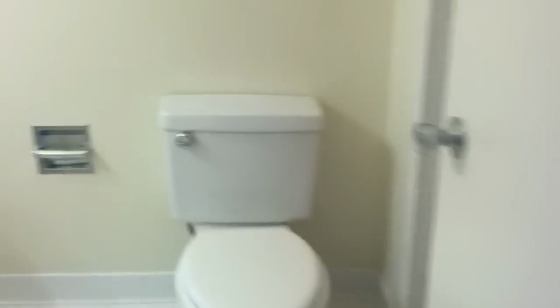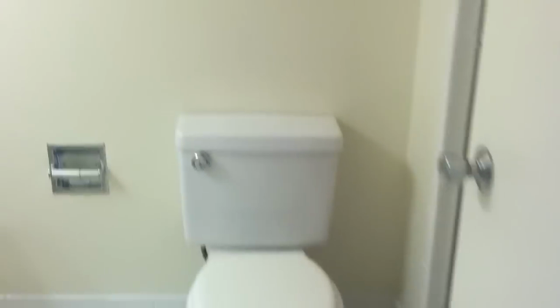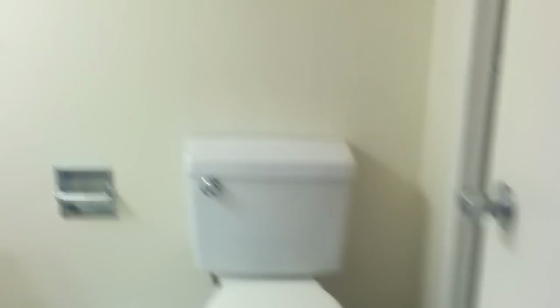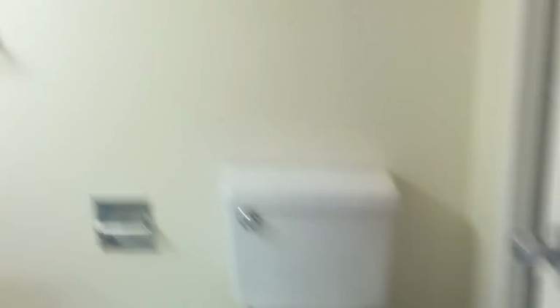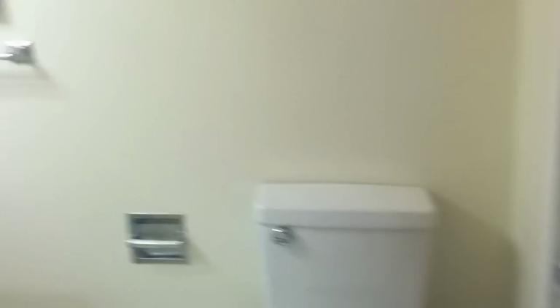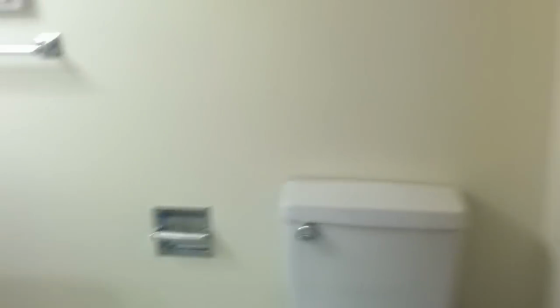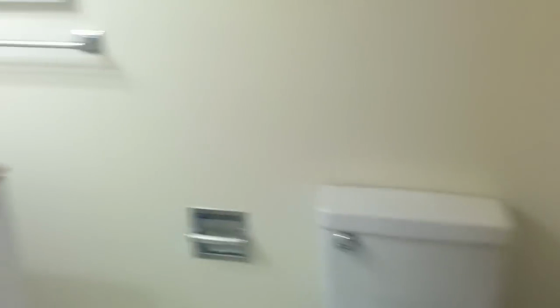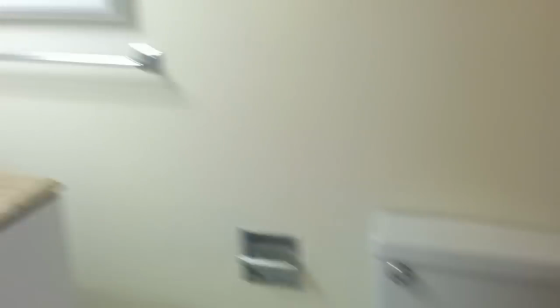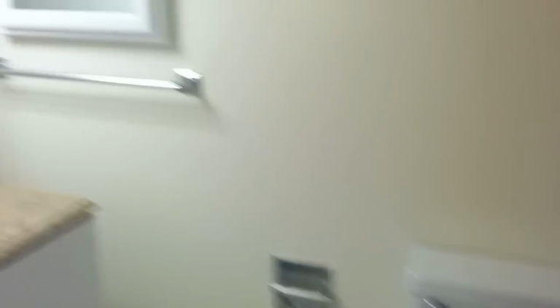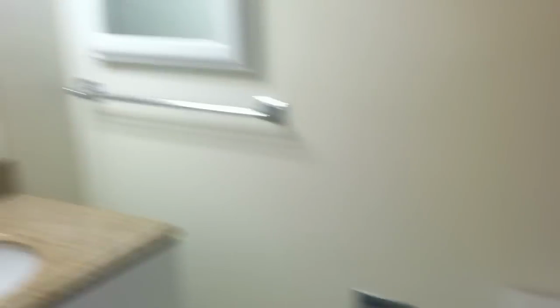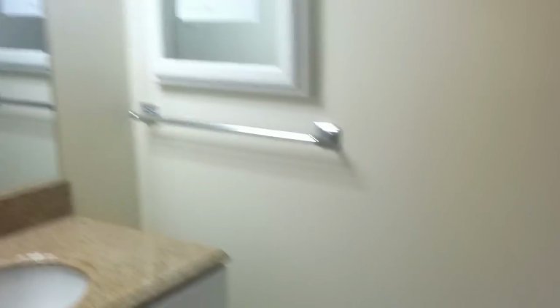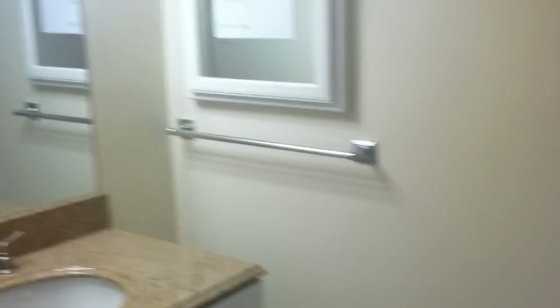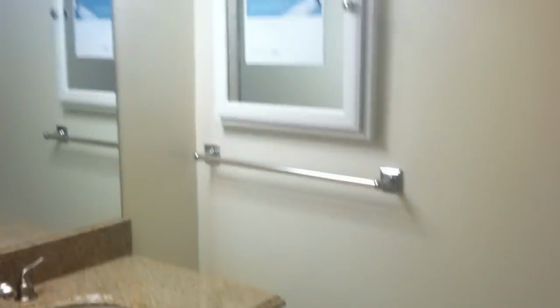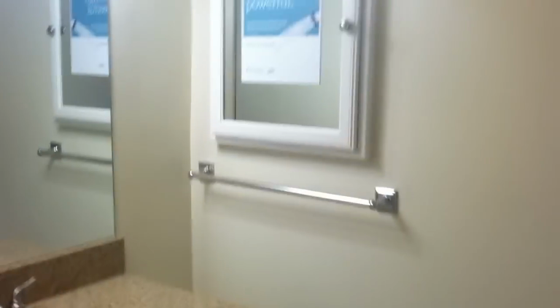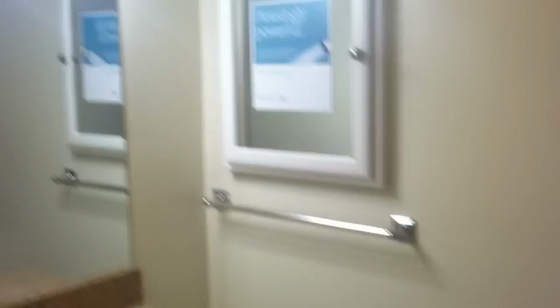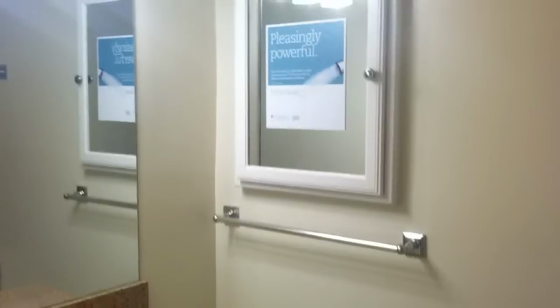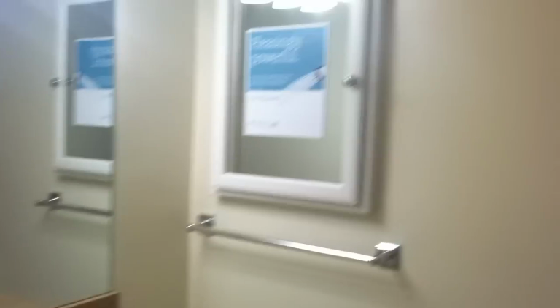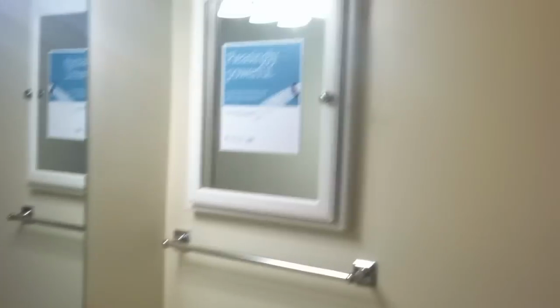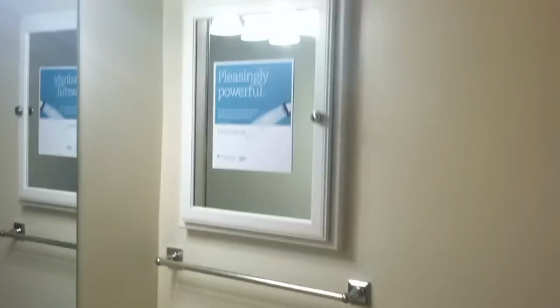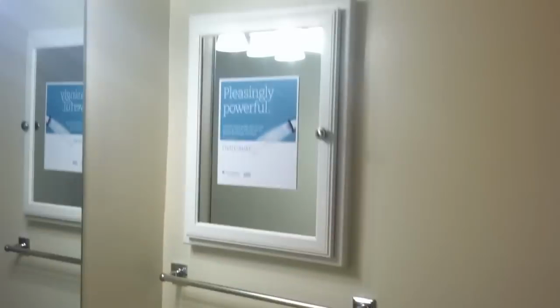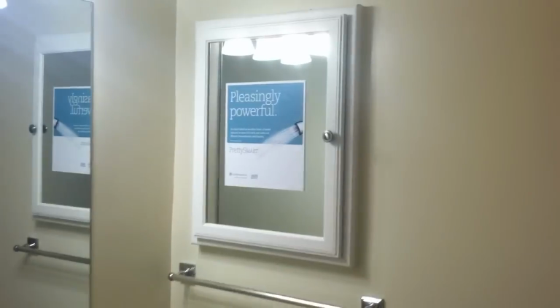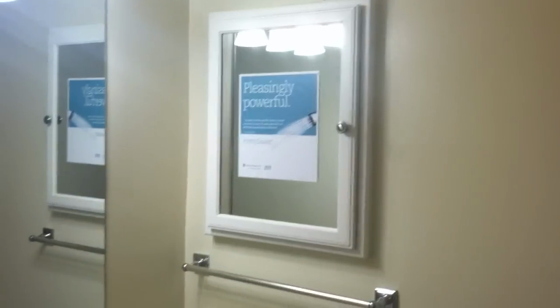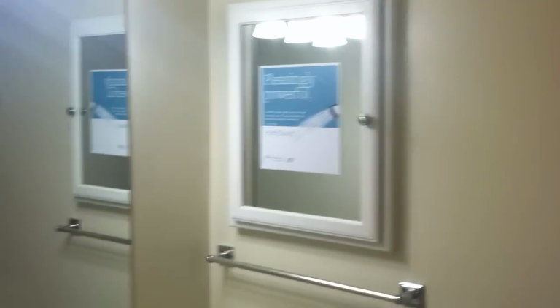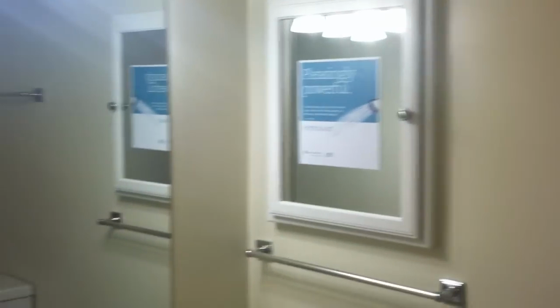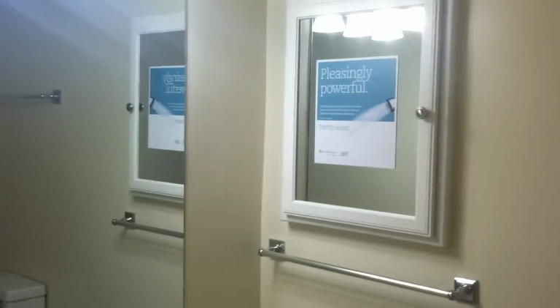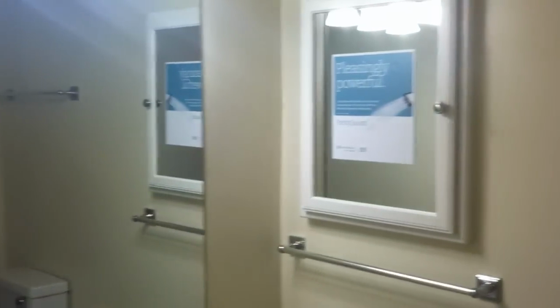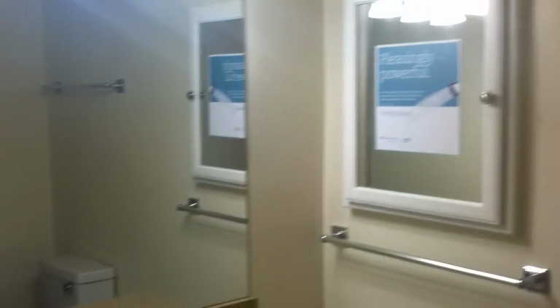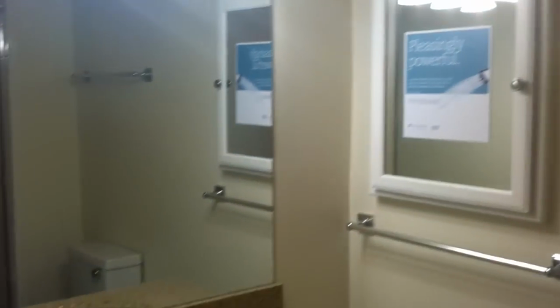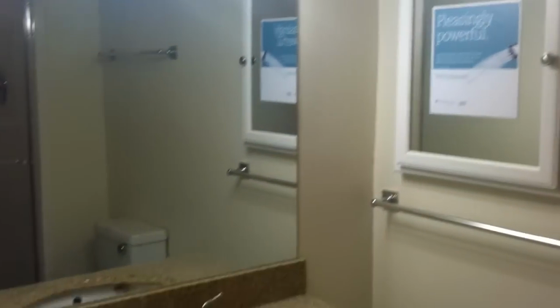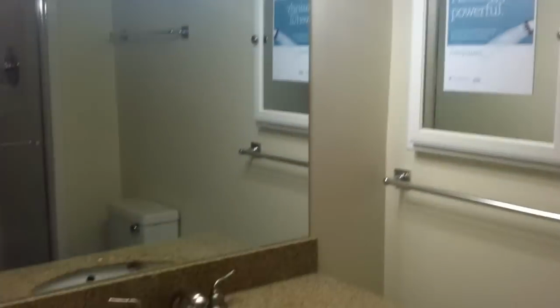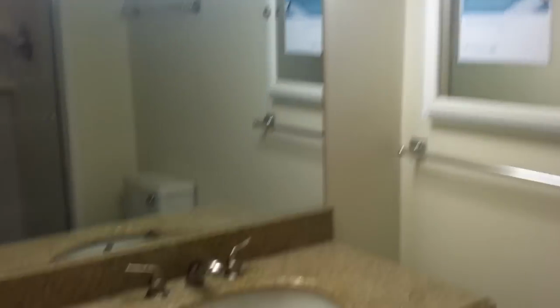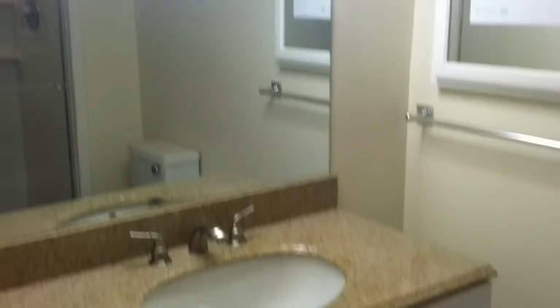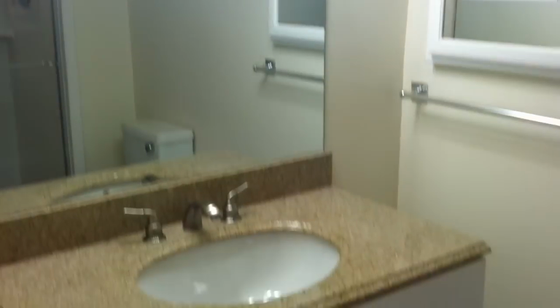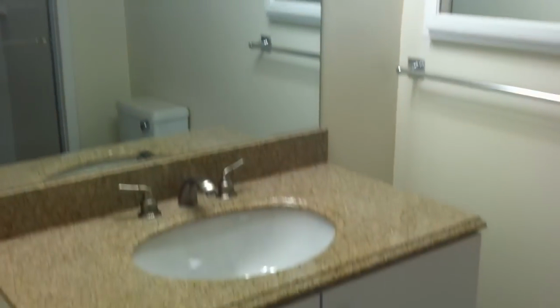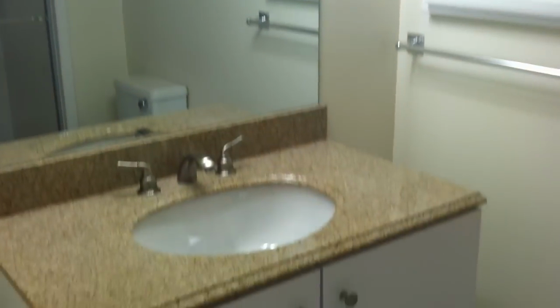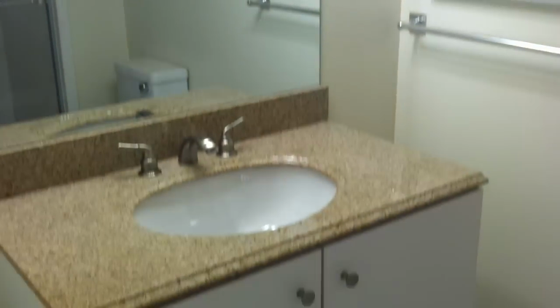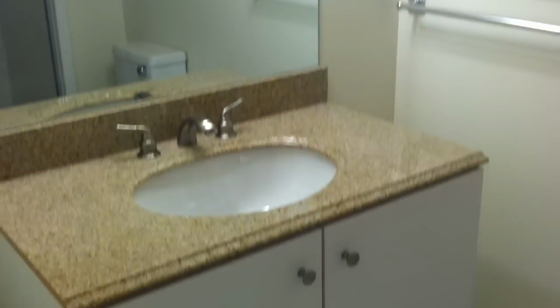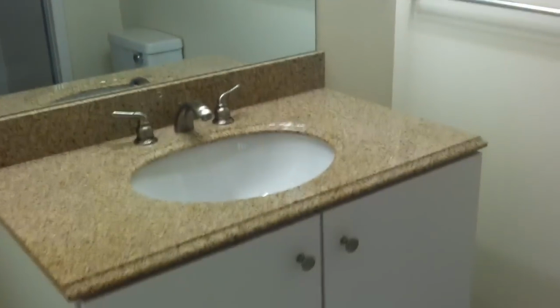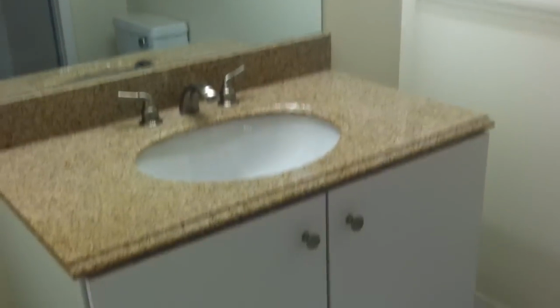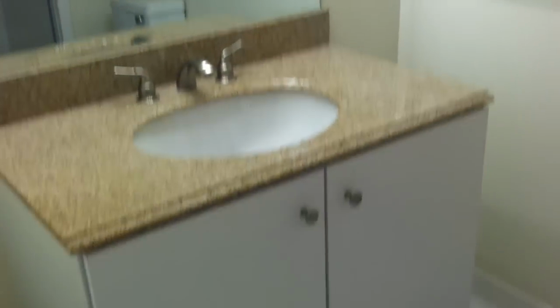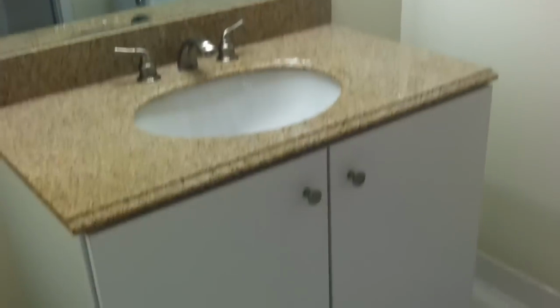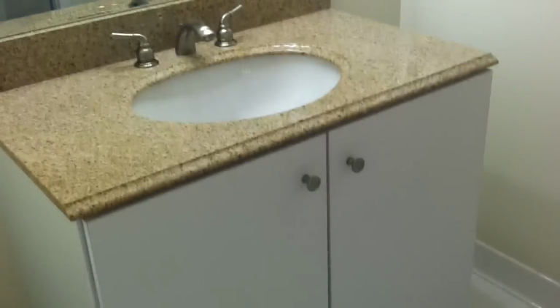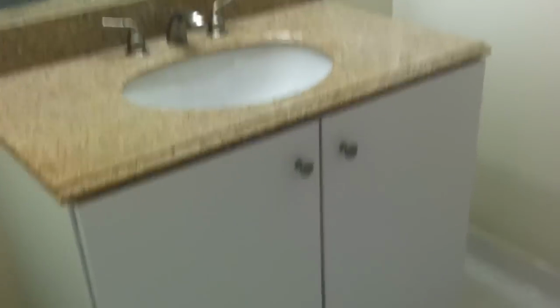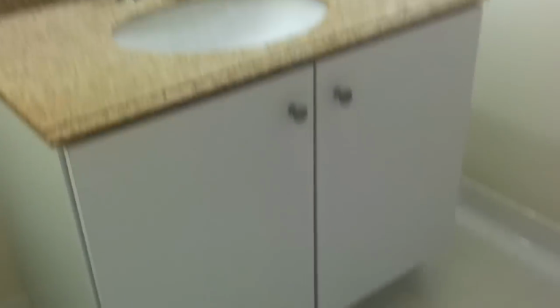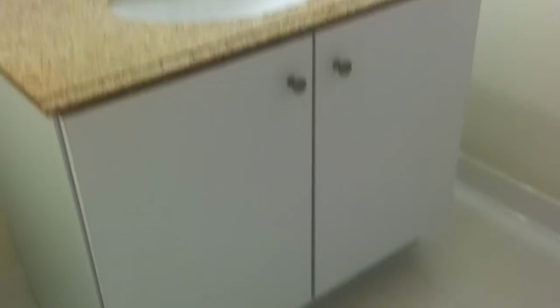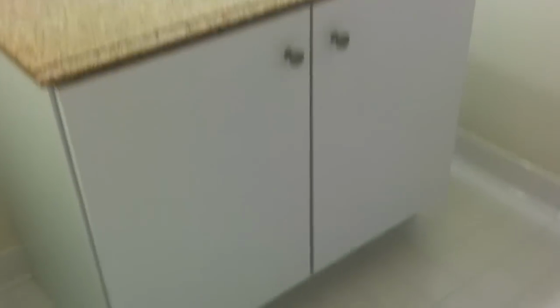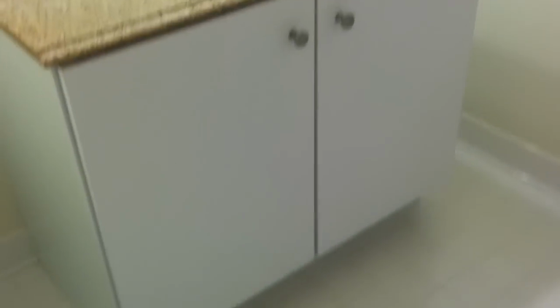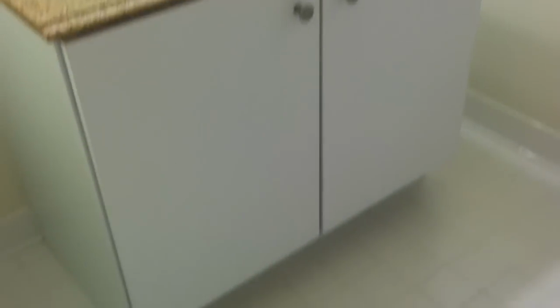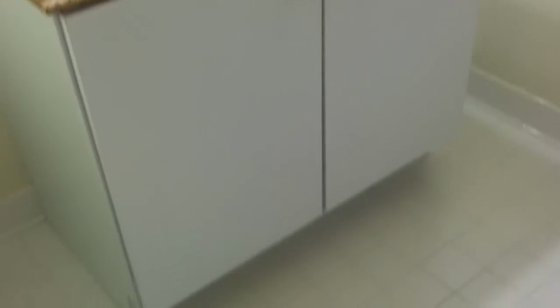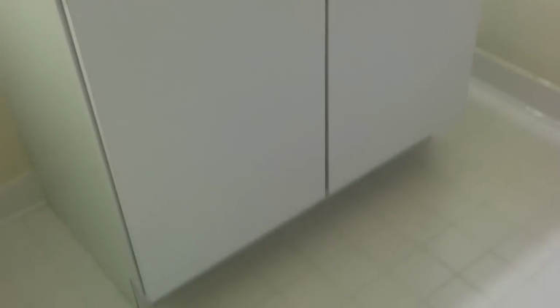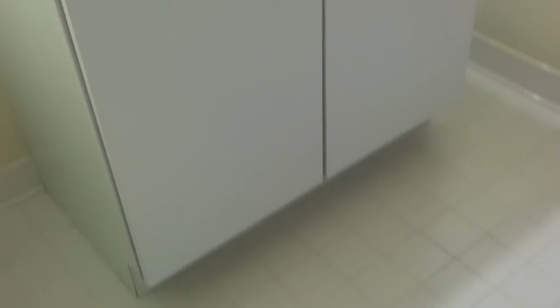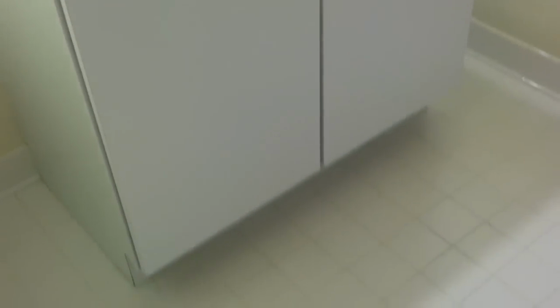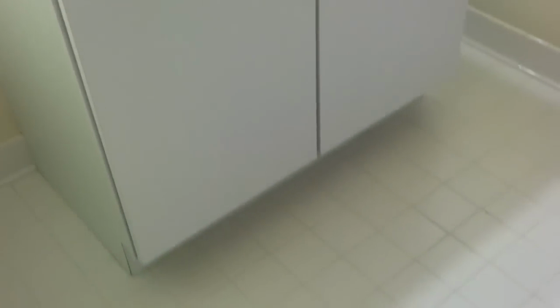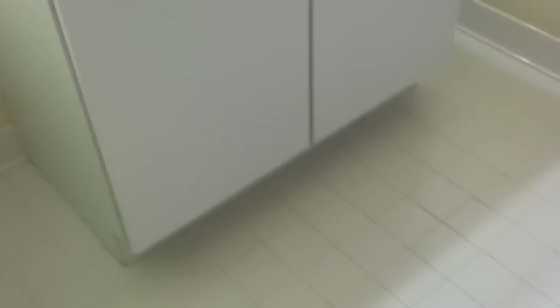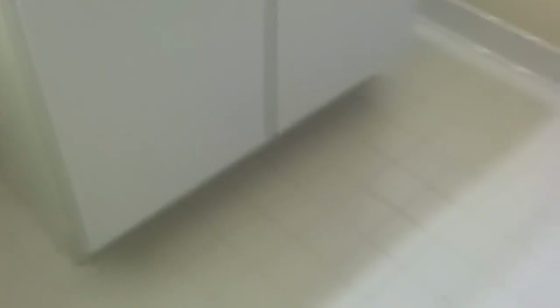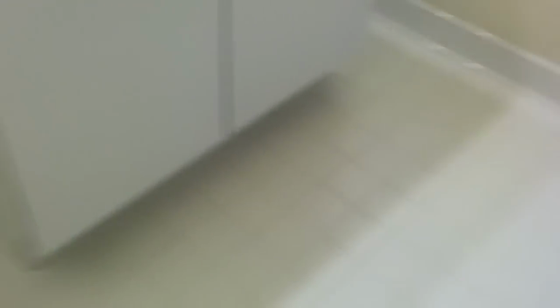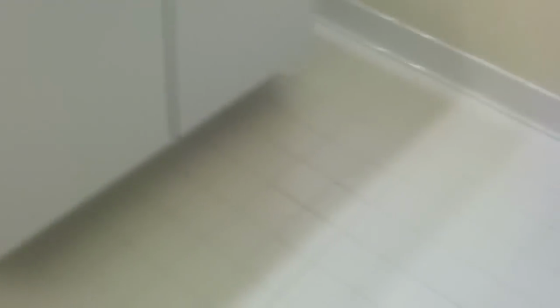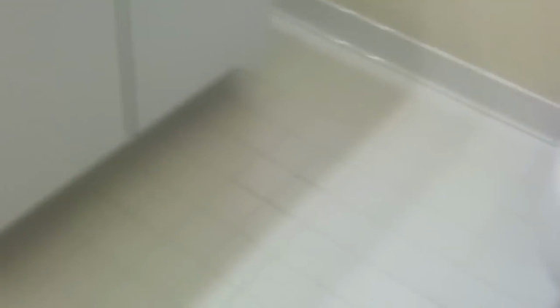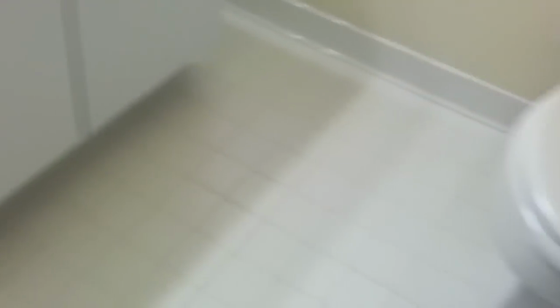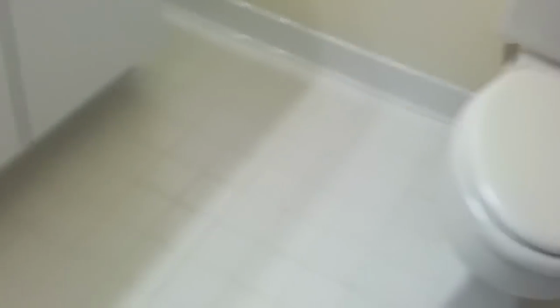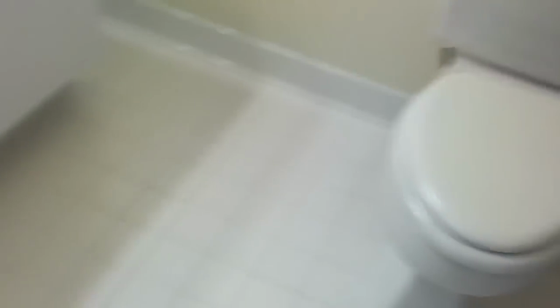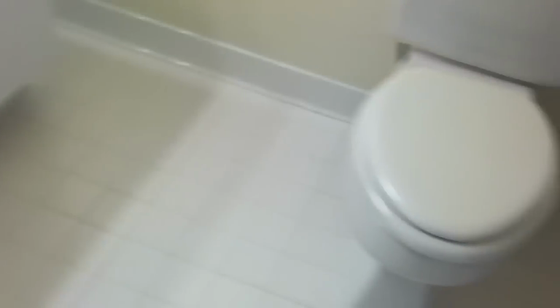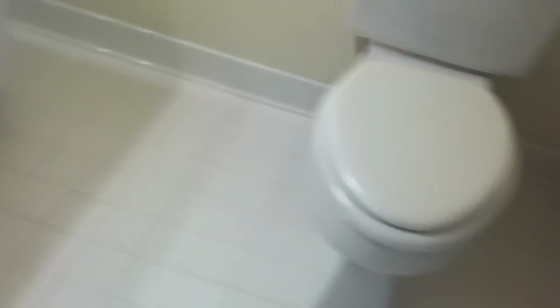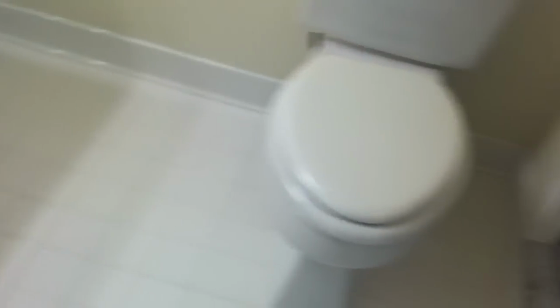And the master bath. Granite countertops and white cabinets.